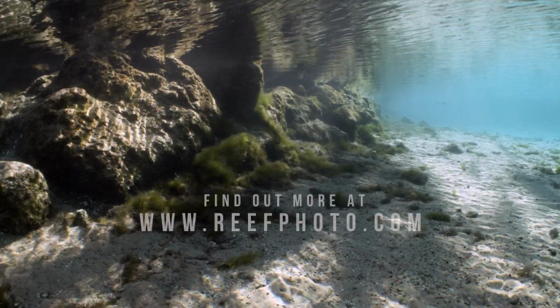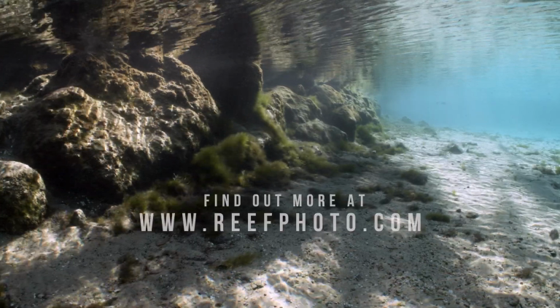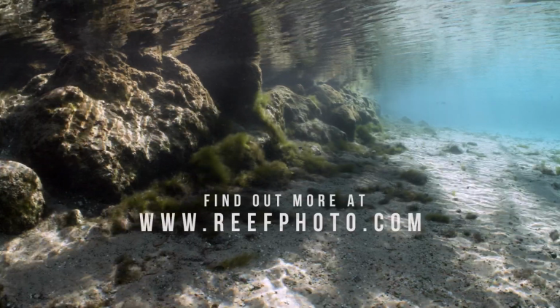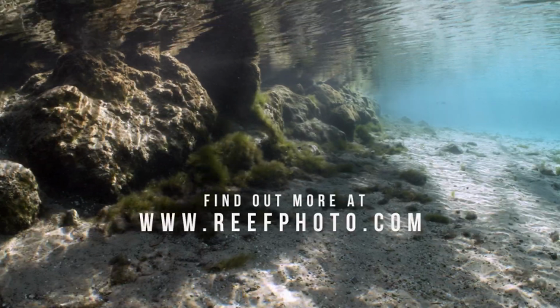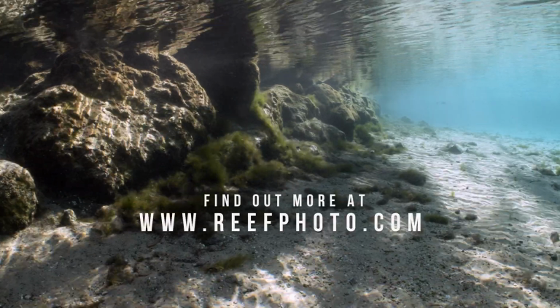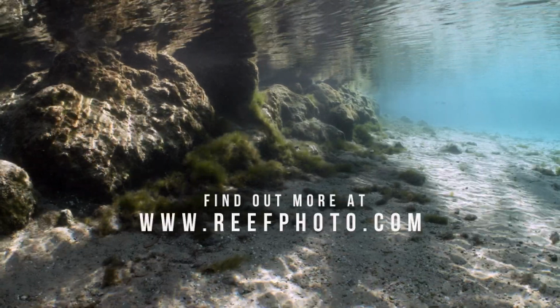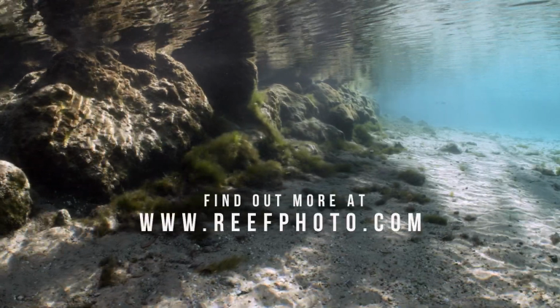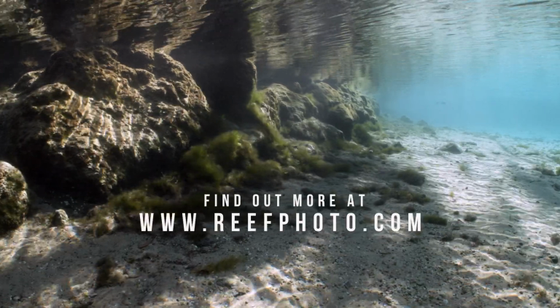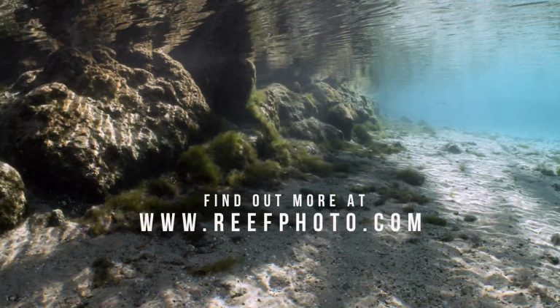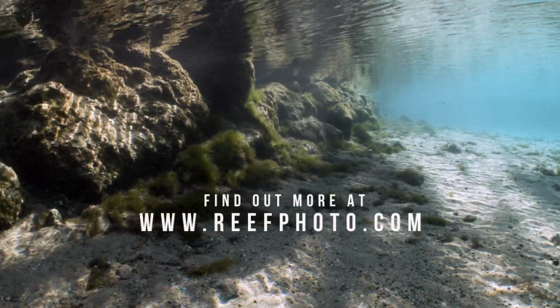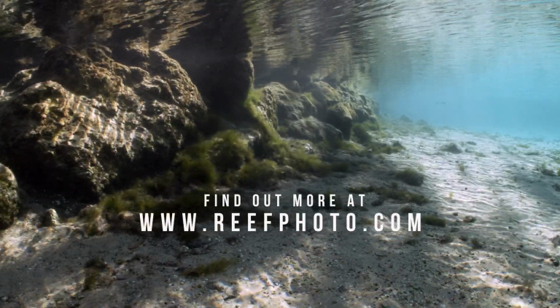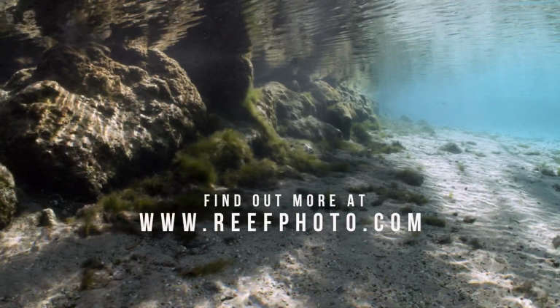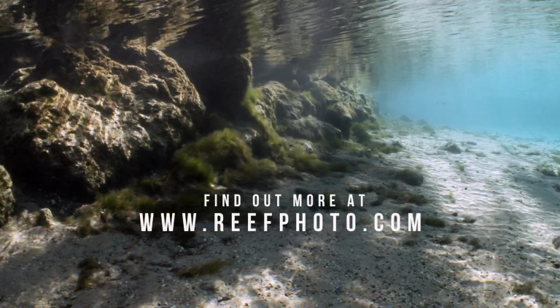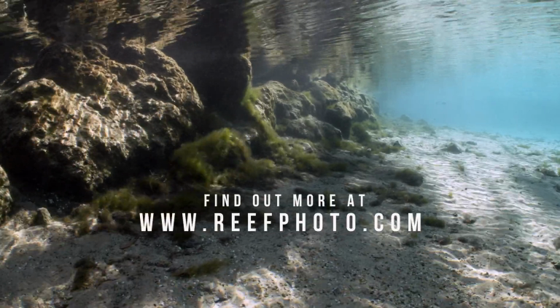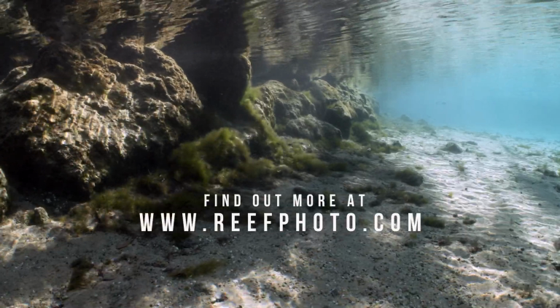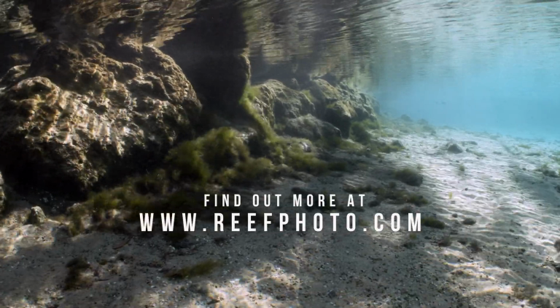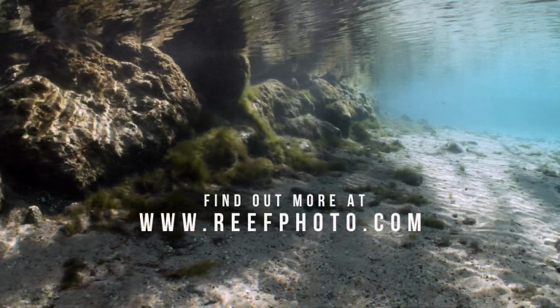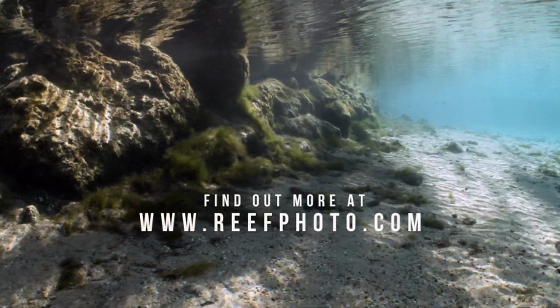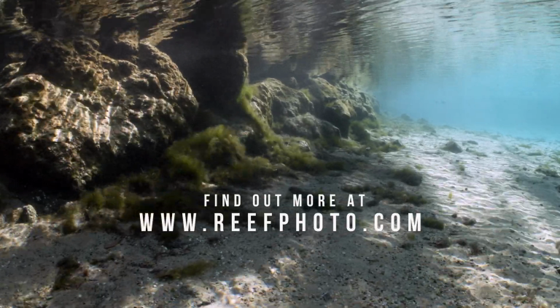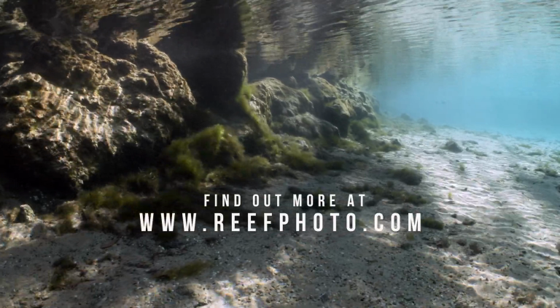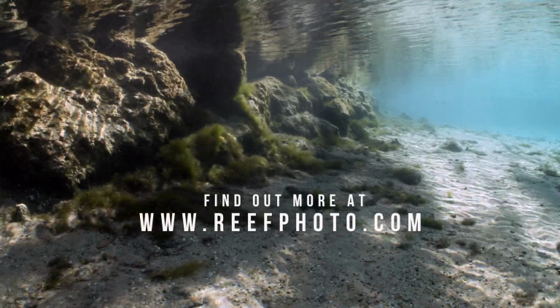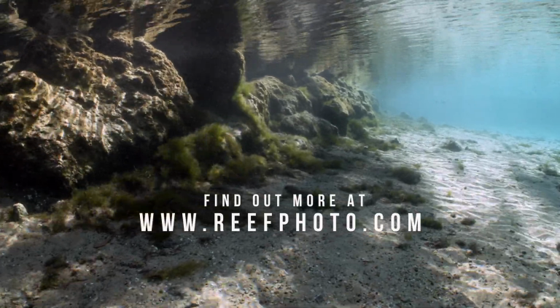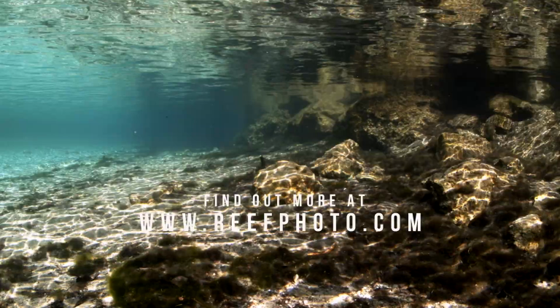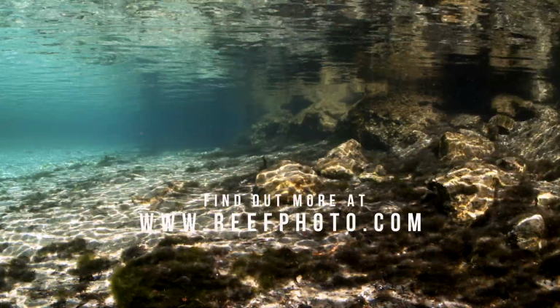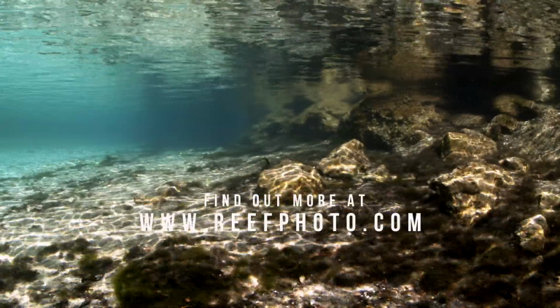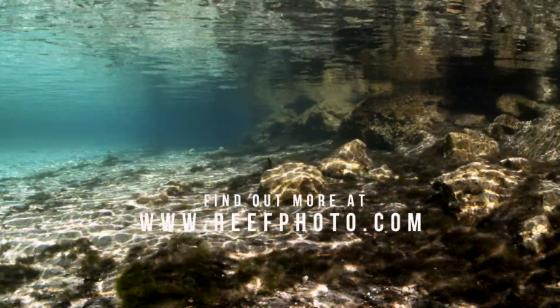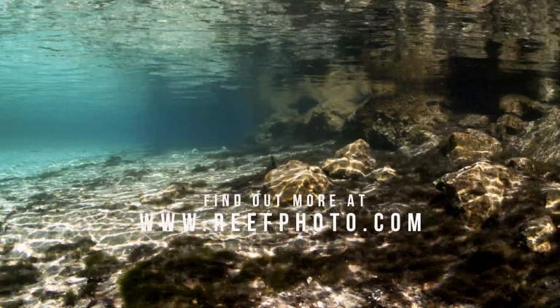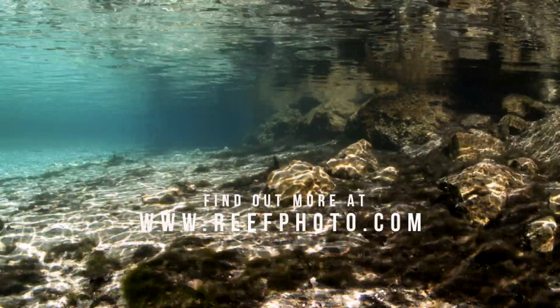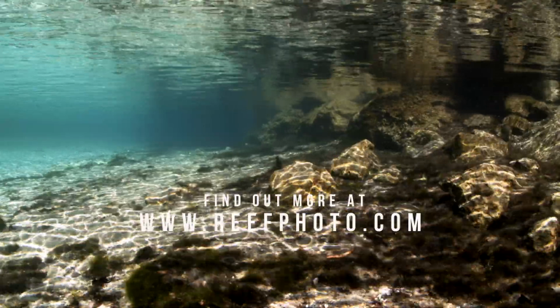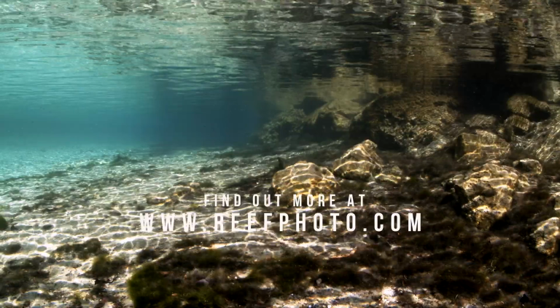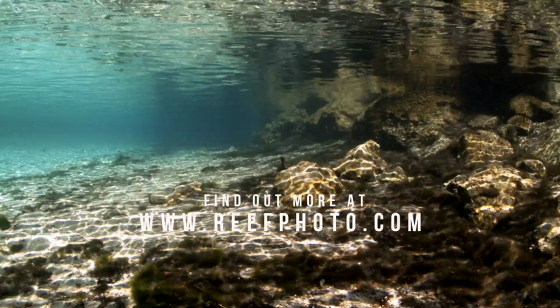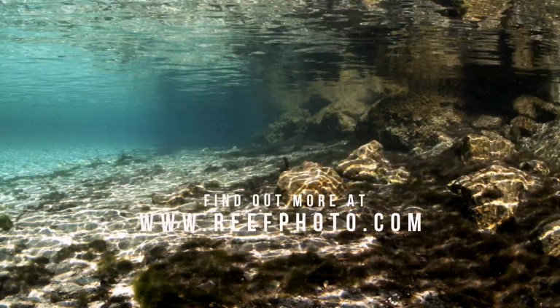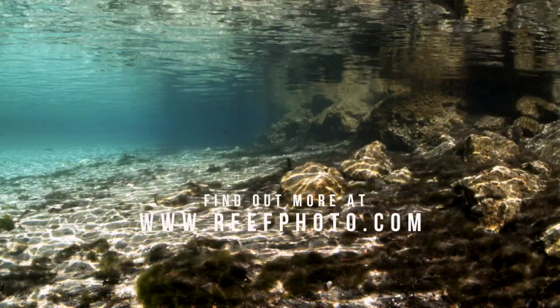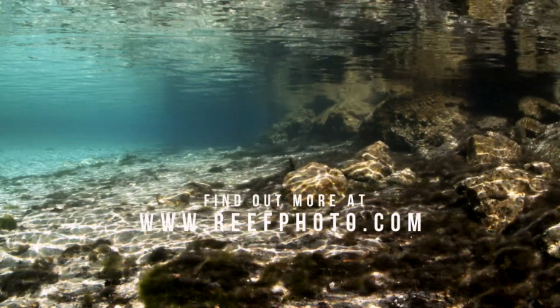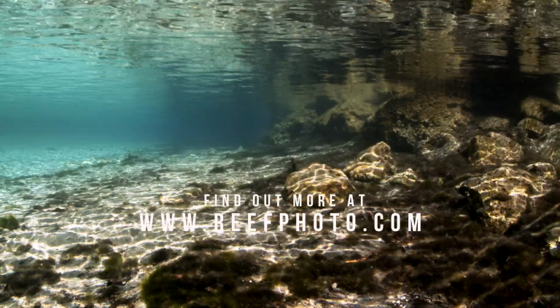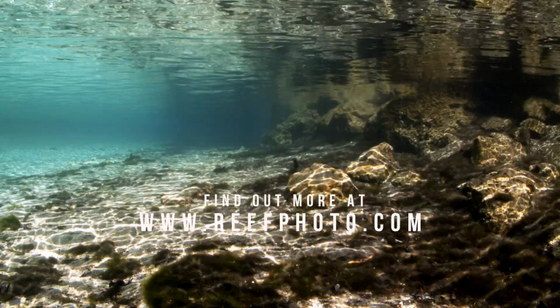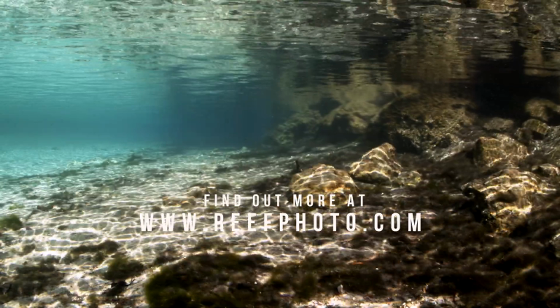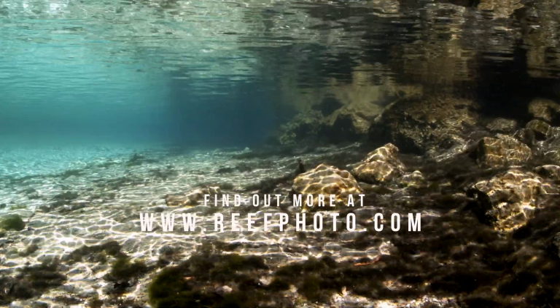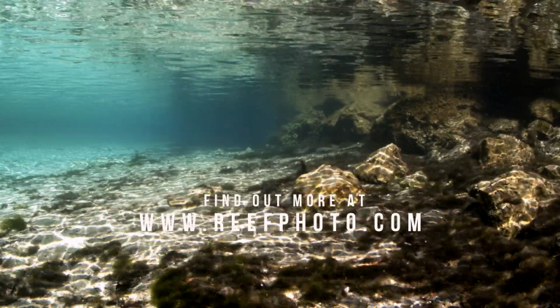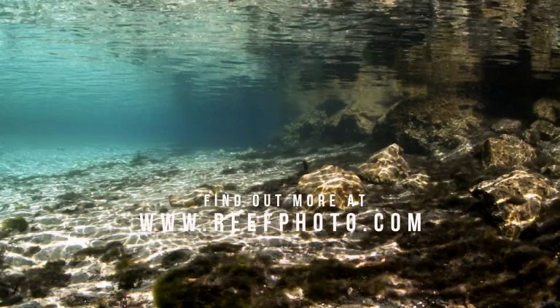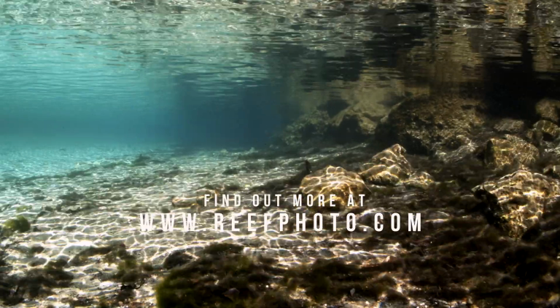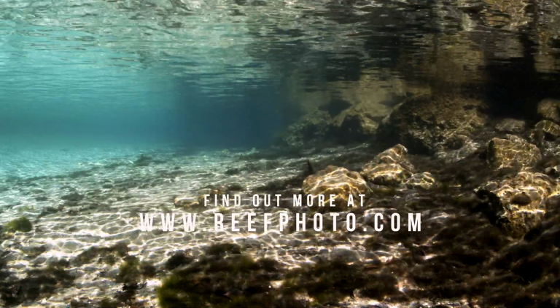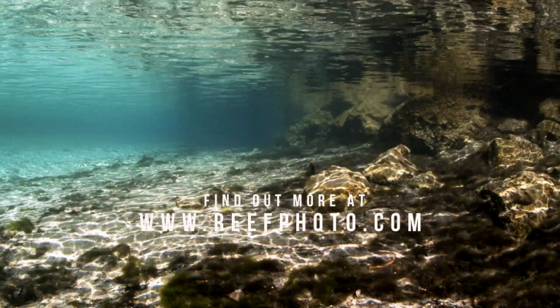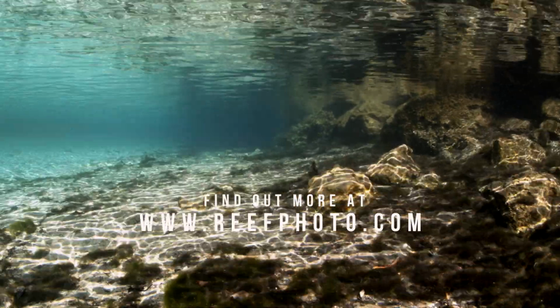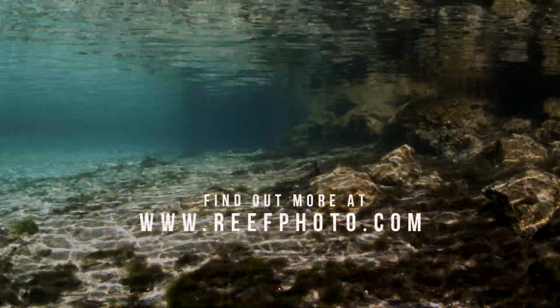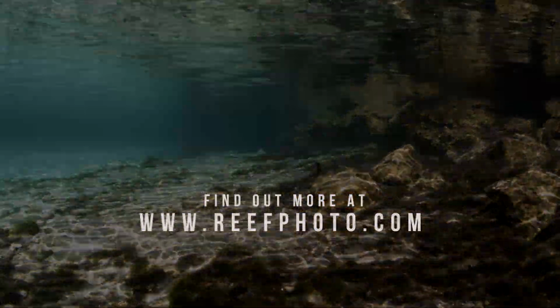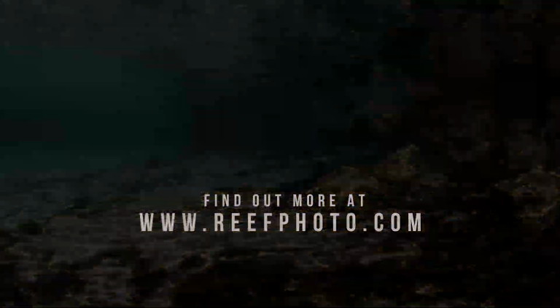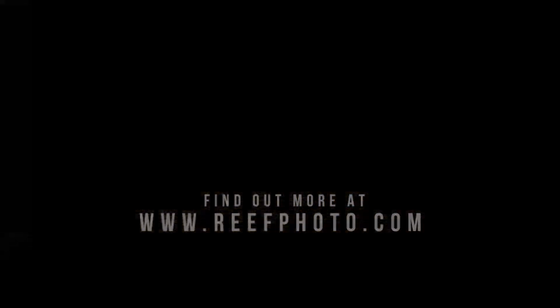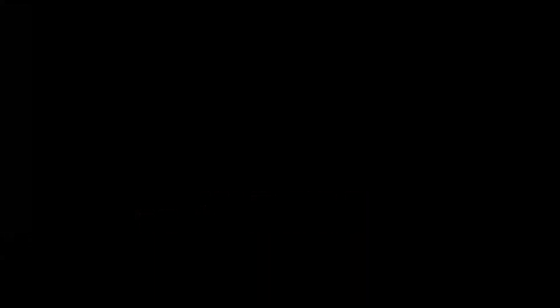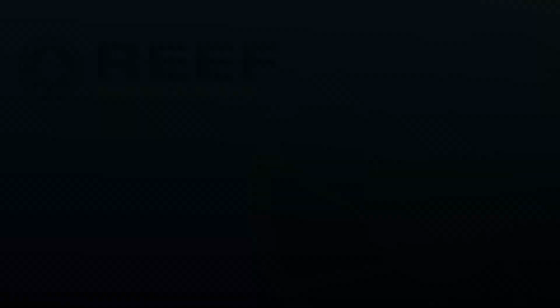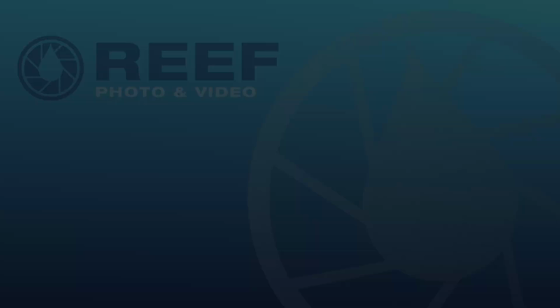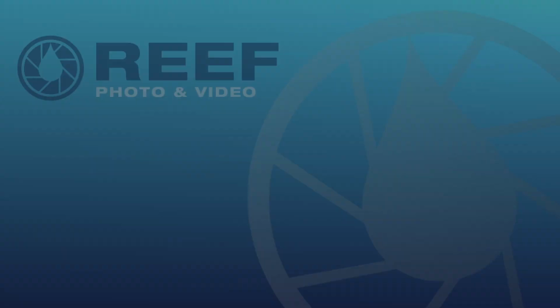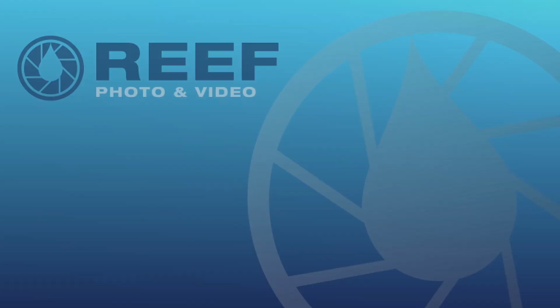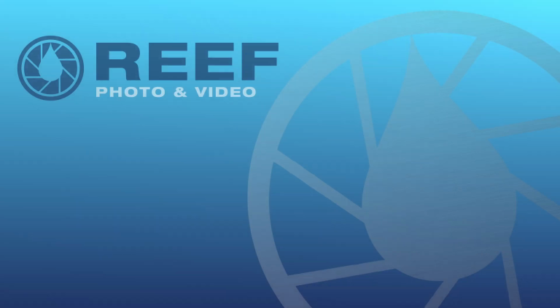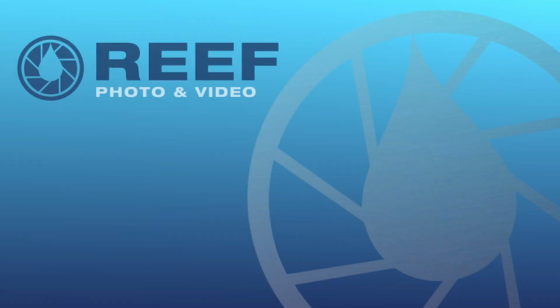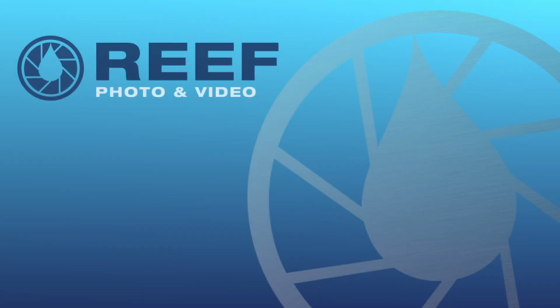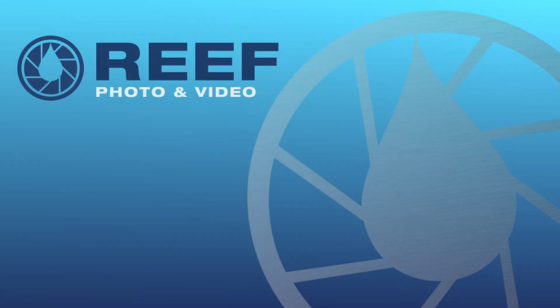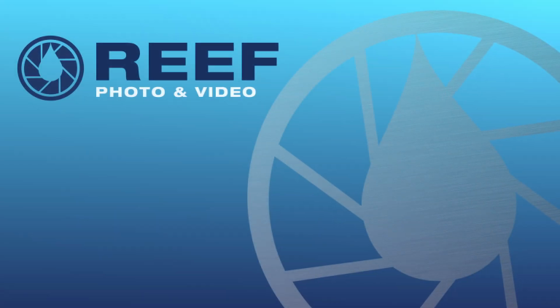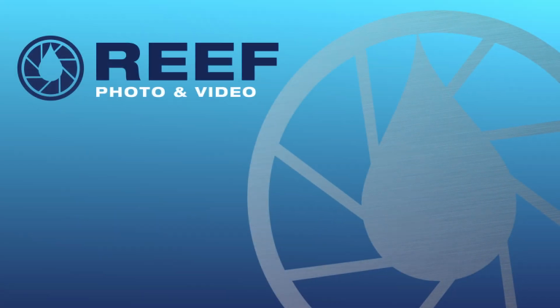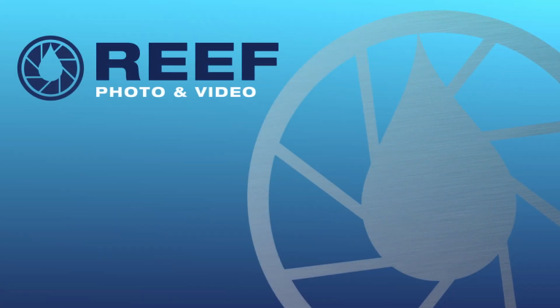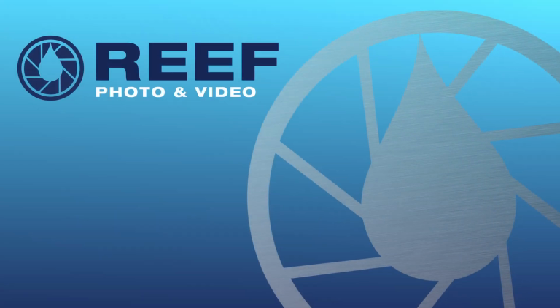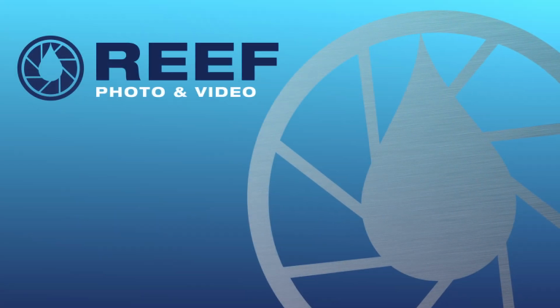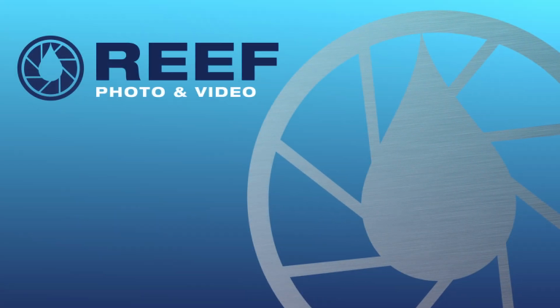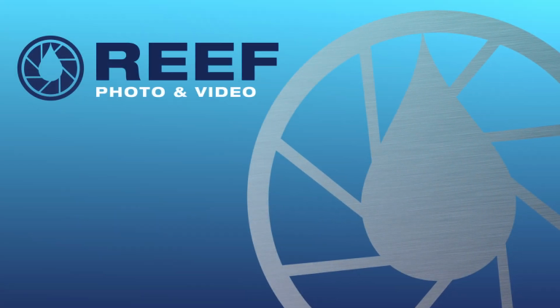For further information on this equipment, support, or questions, please contact our Reef Photo and Video staff. We're happy to help.